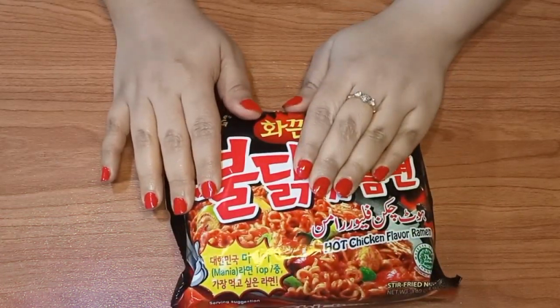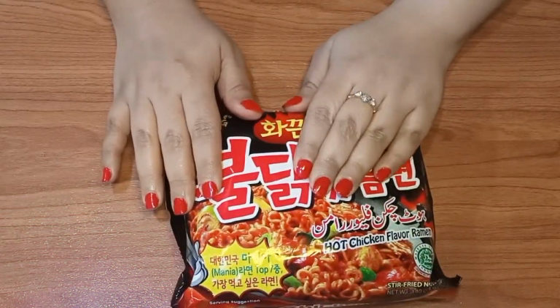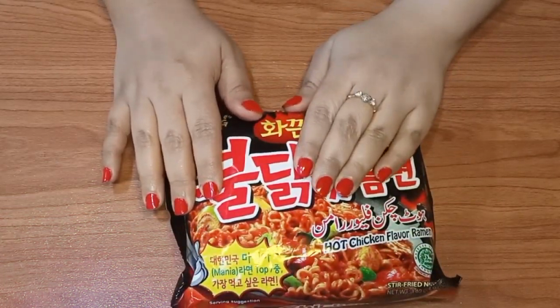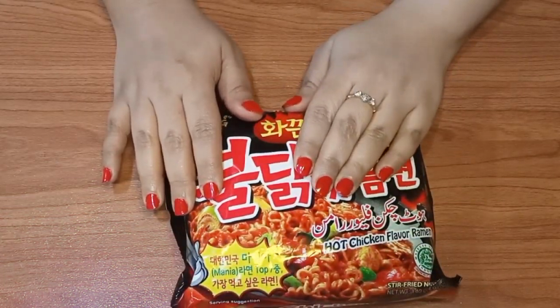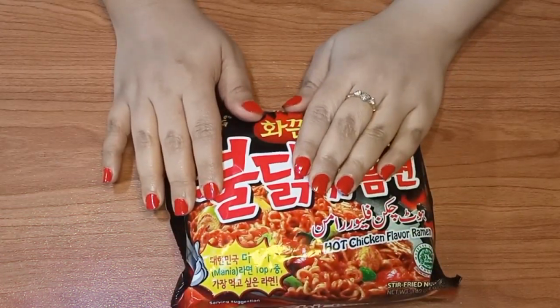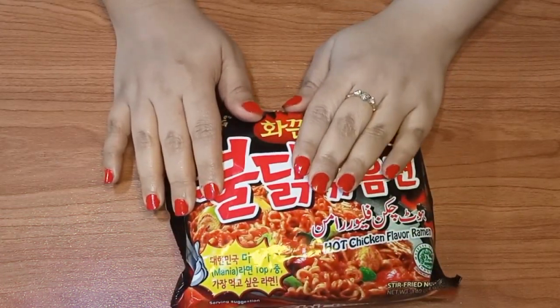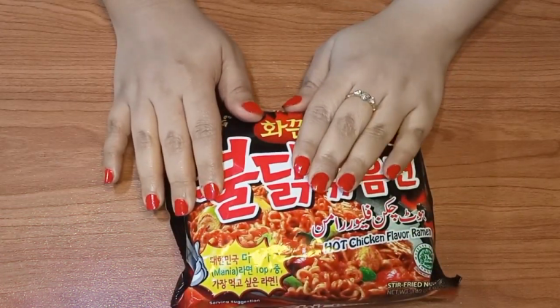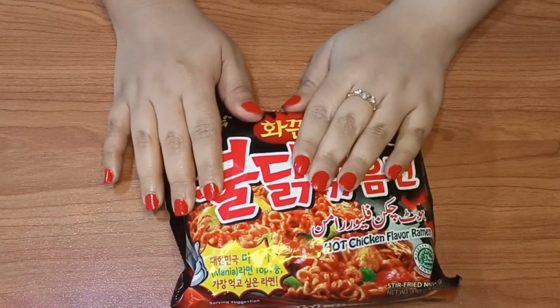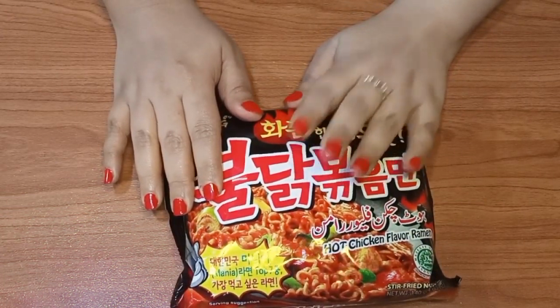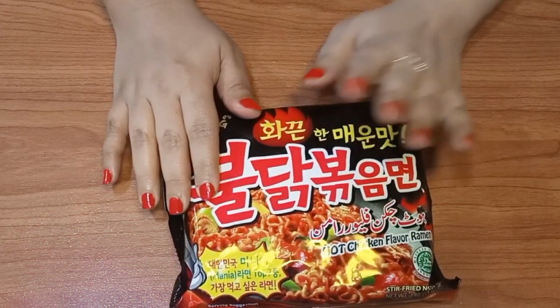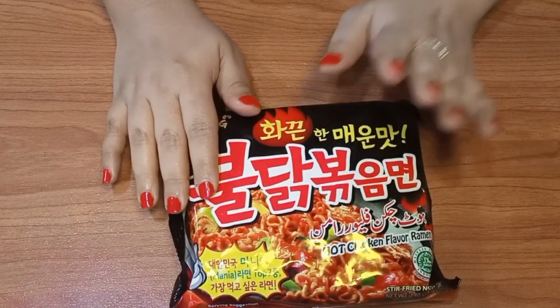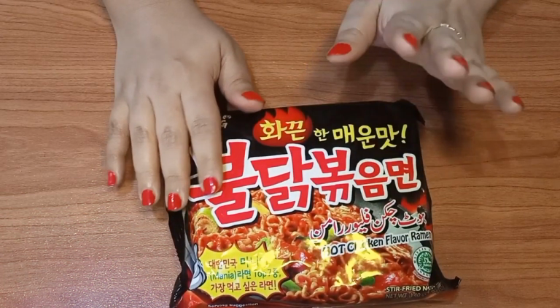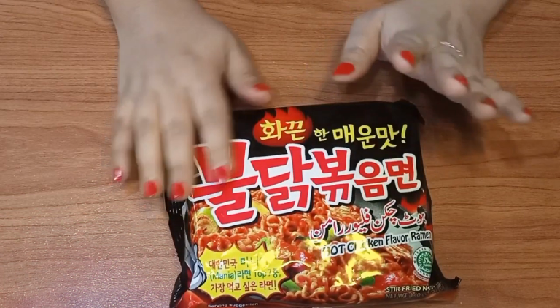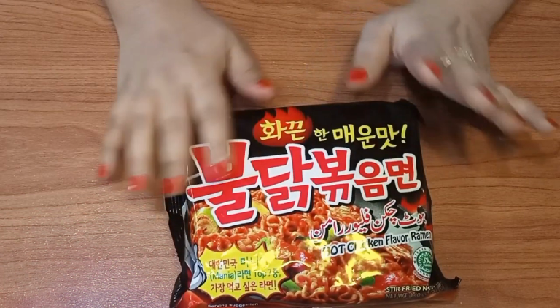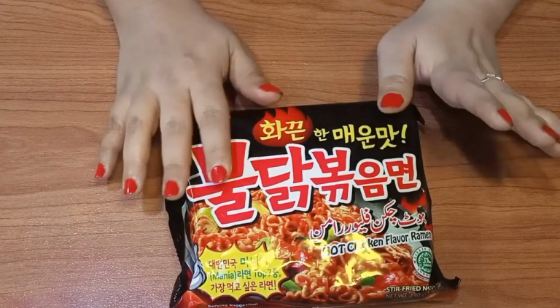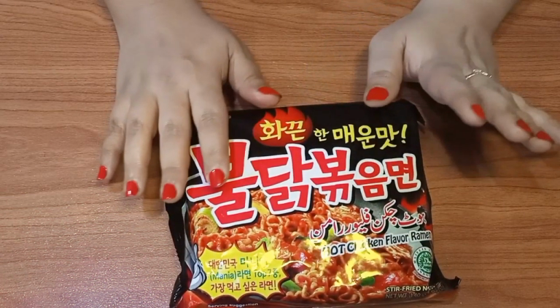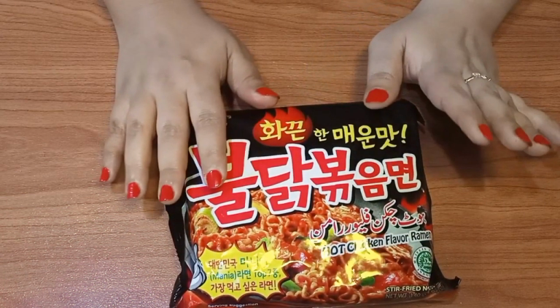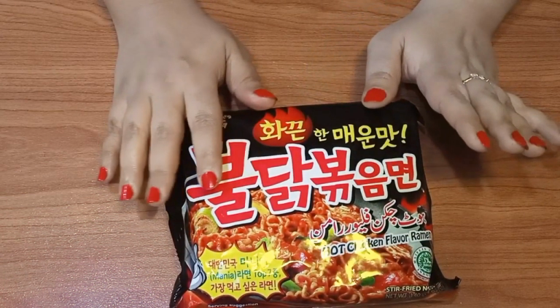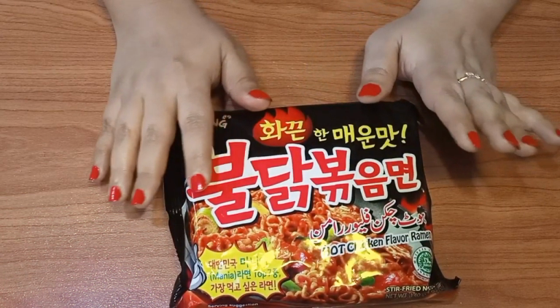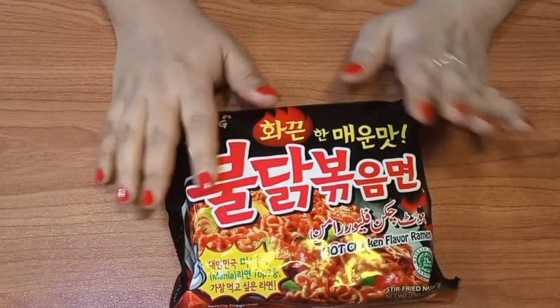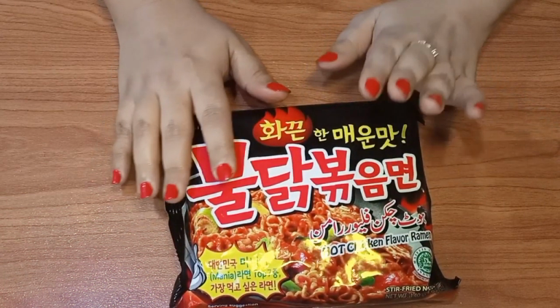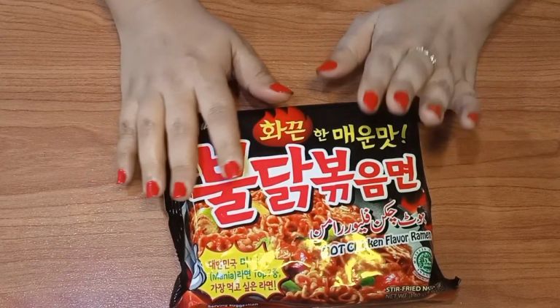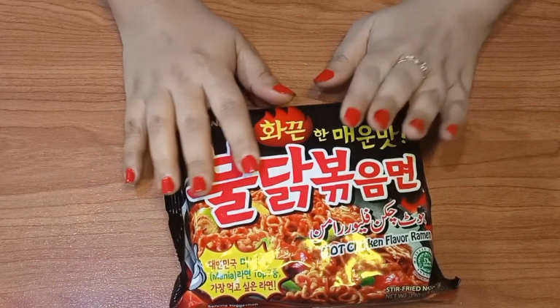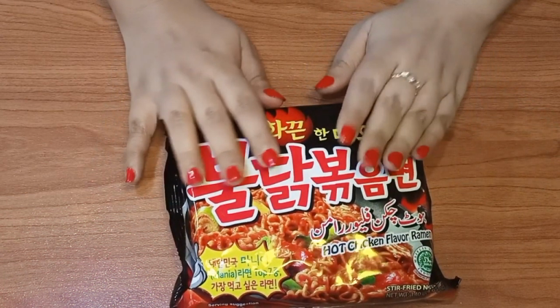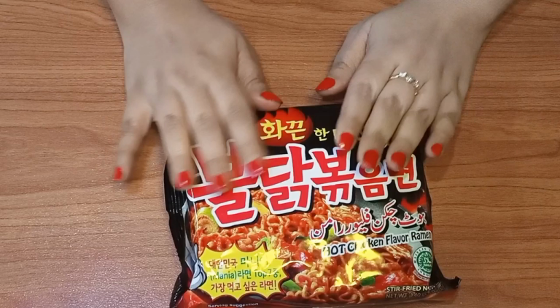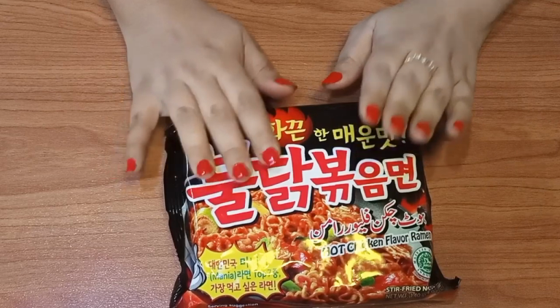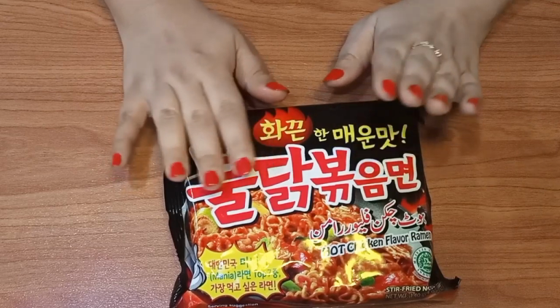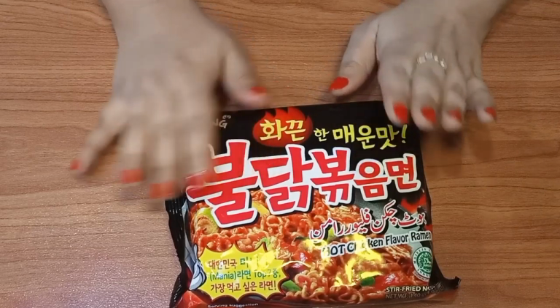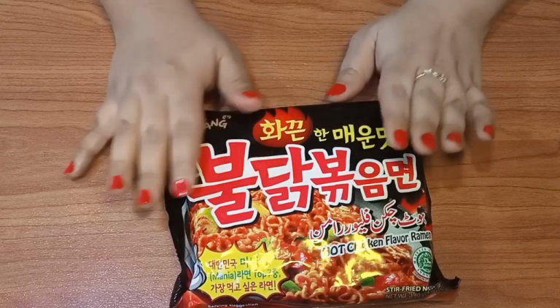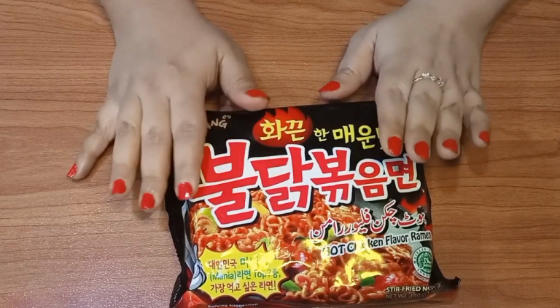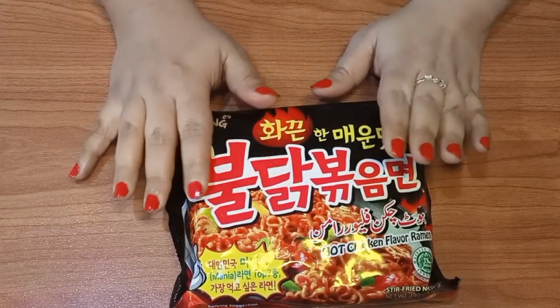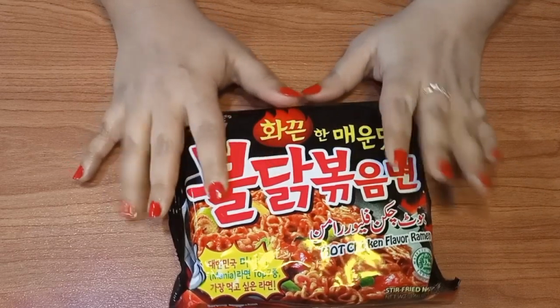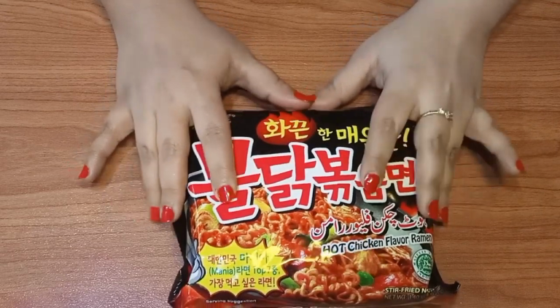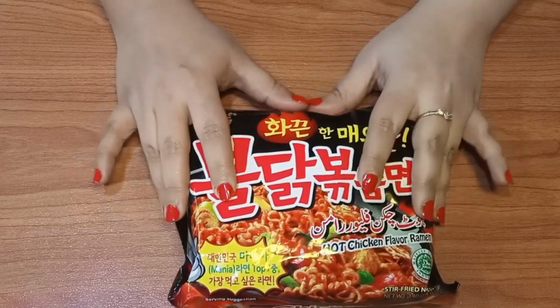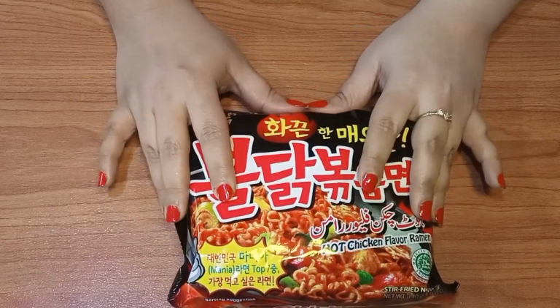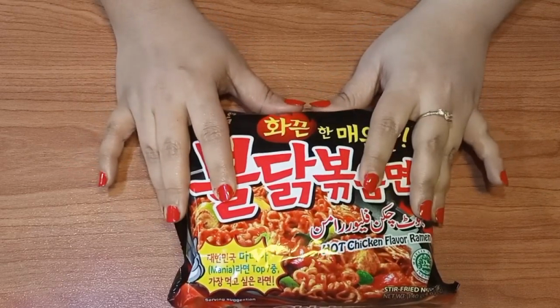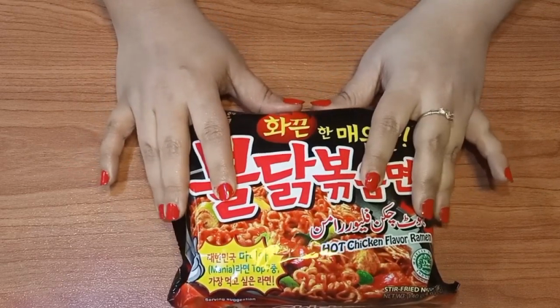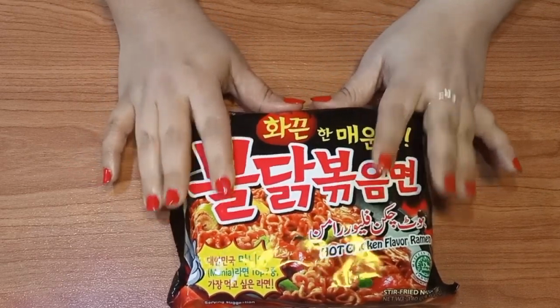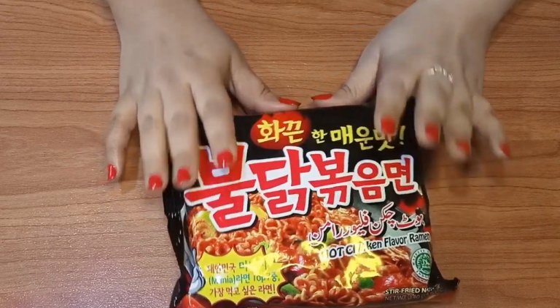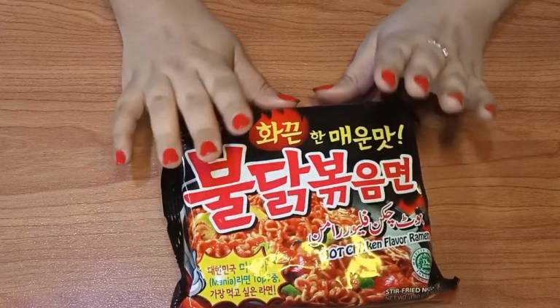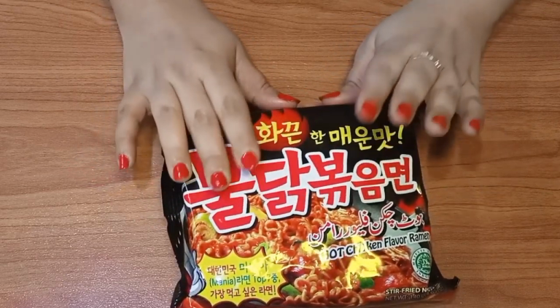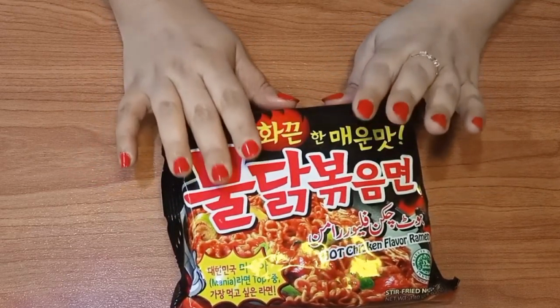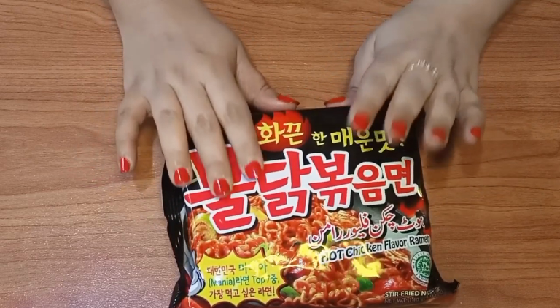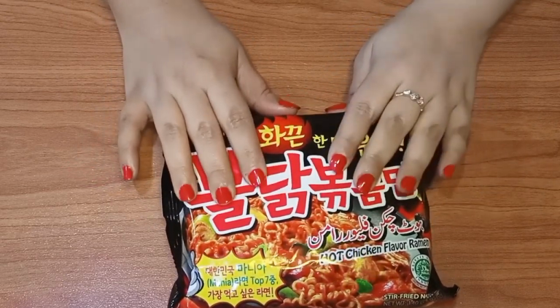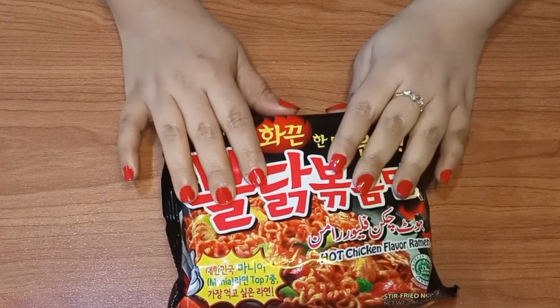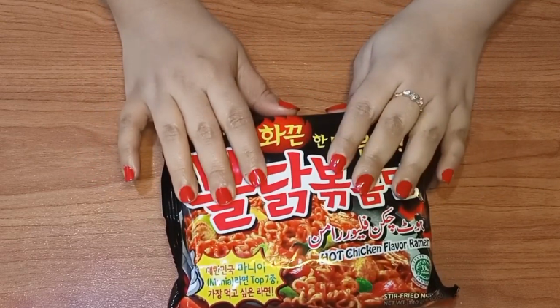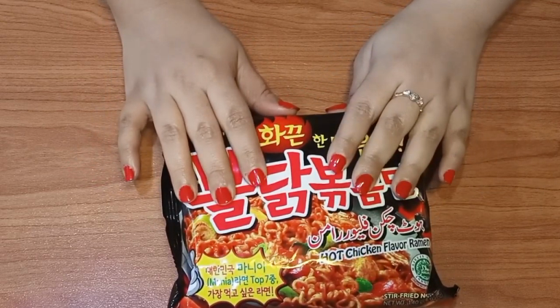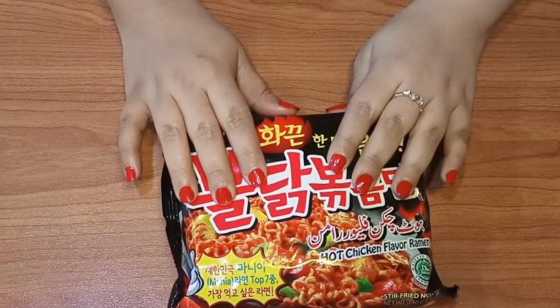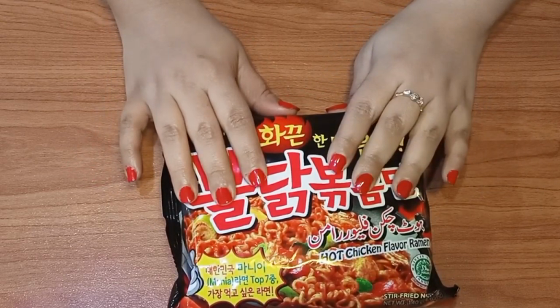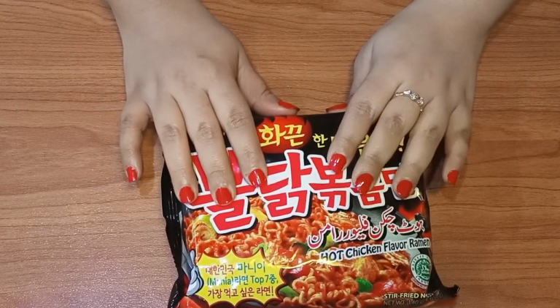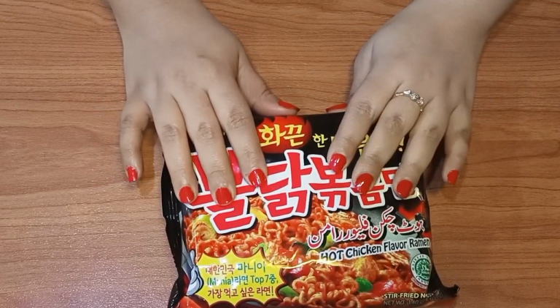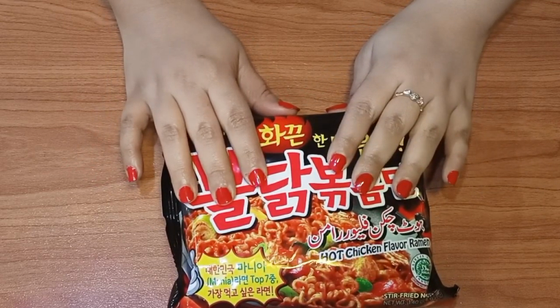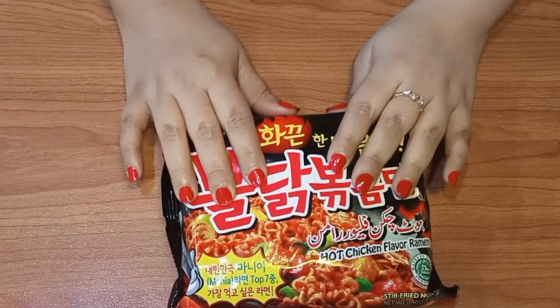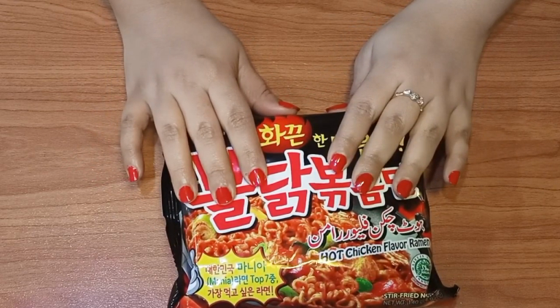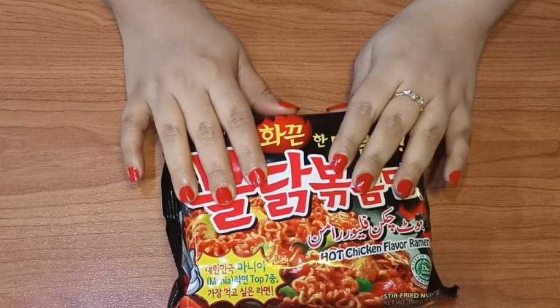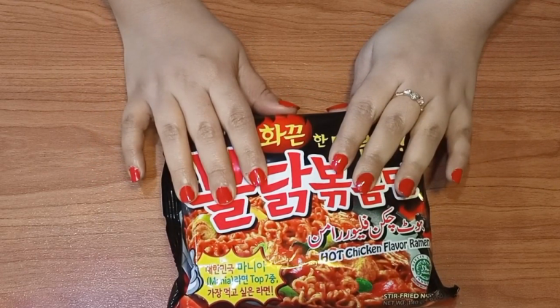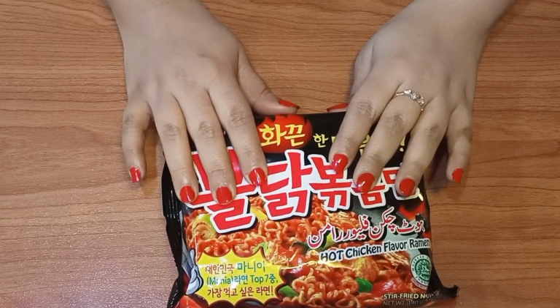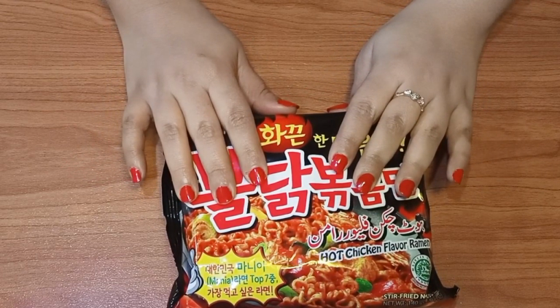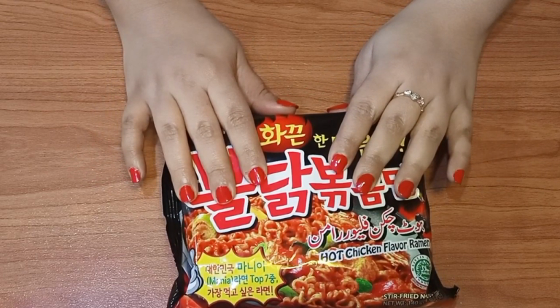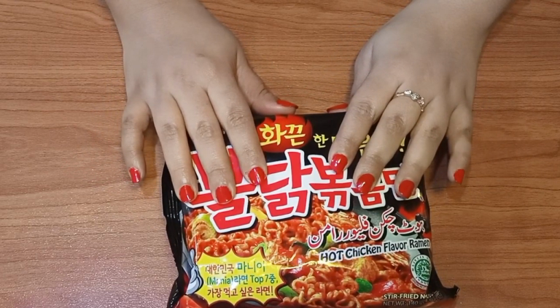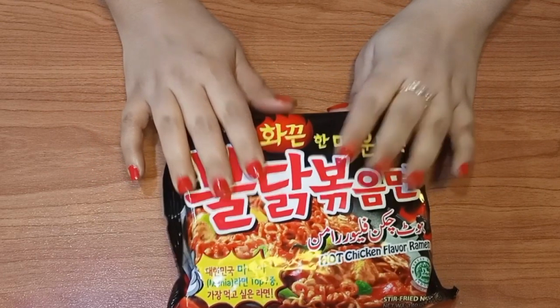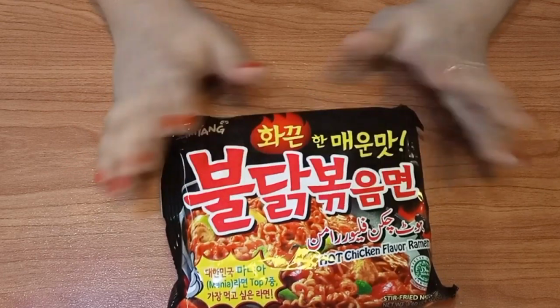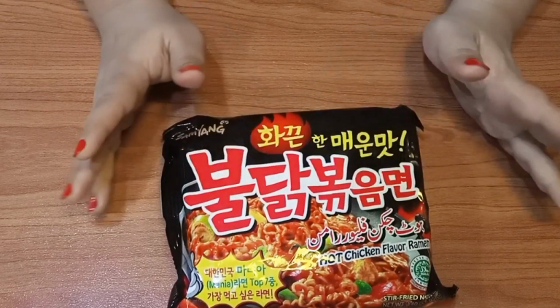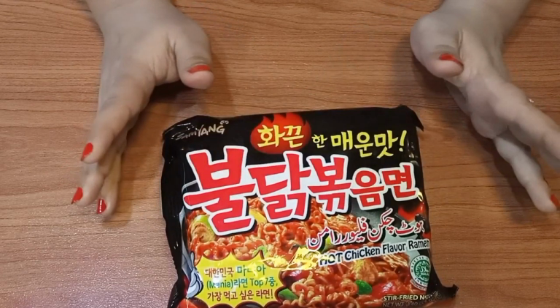If you like the spicy flavor, give it a try. Today, I am going to try it. I will try it for the first time.